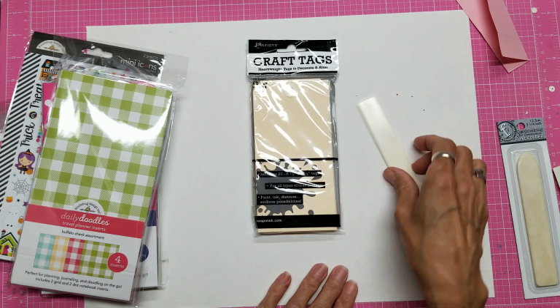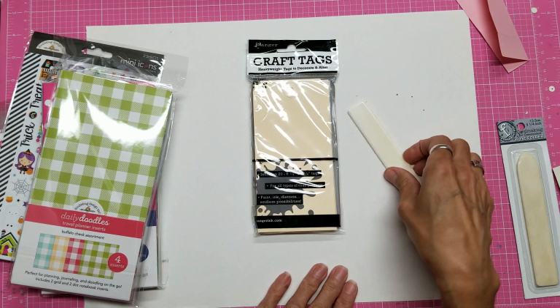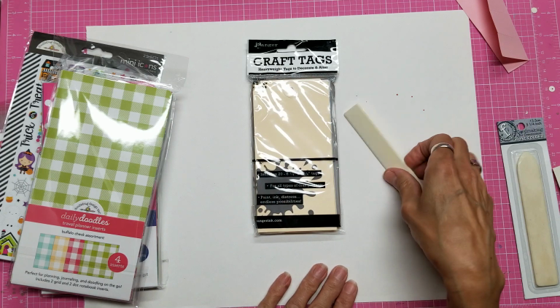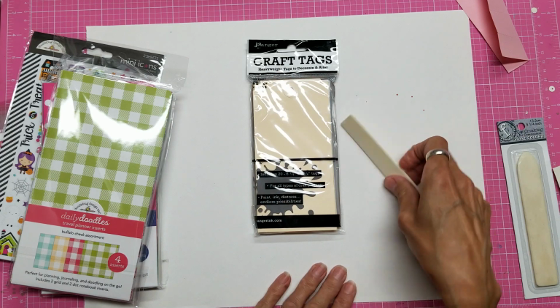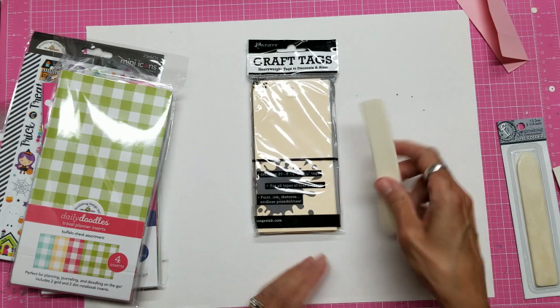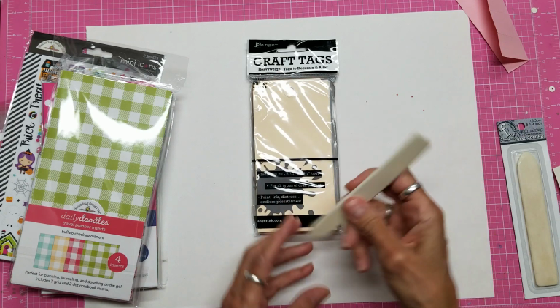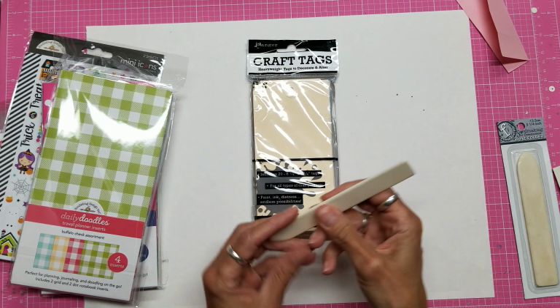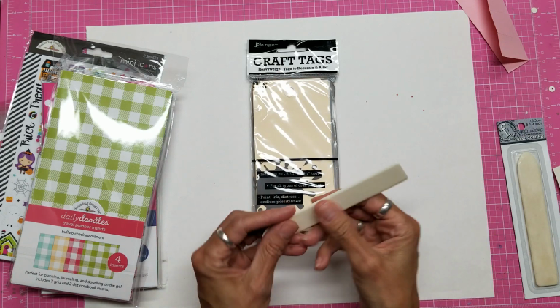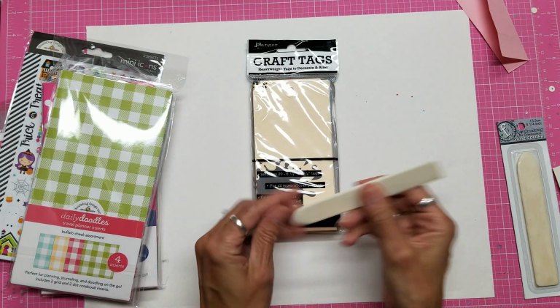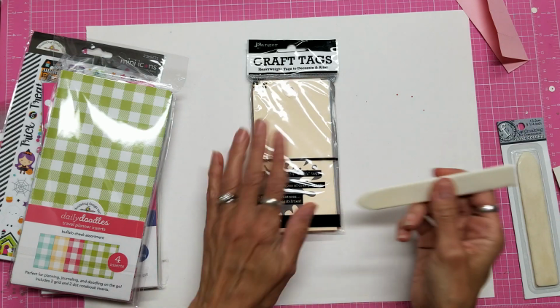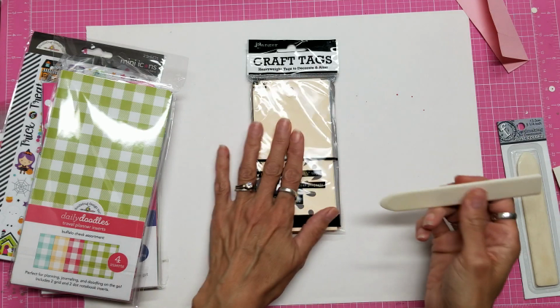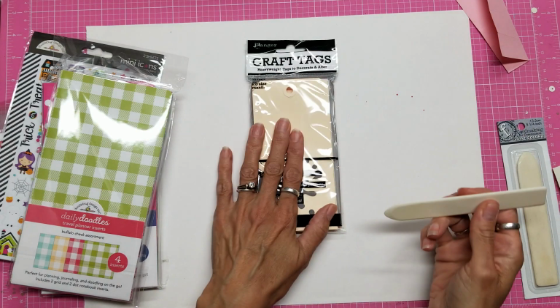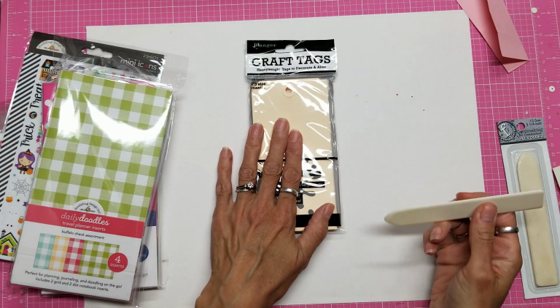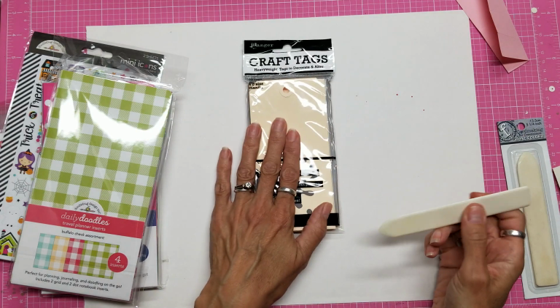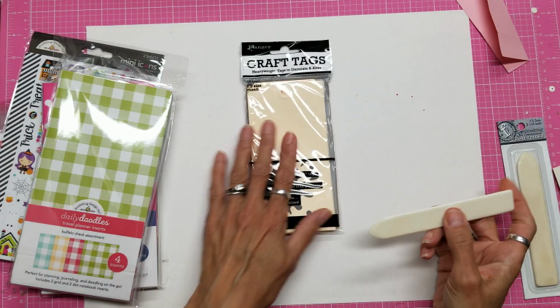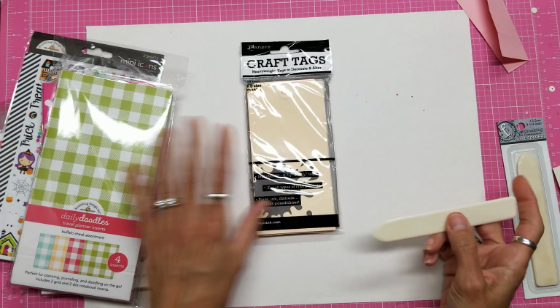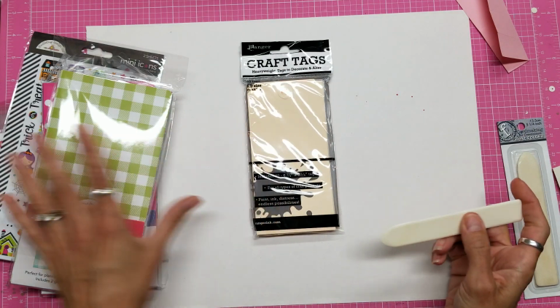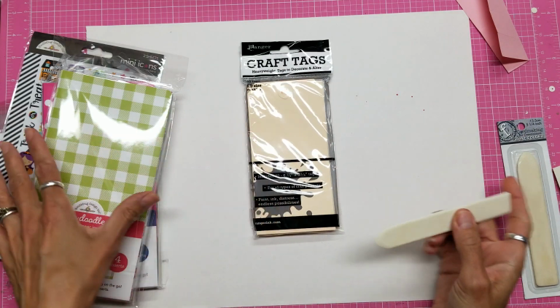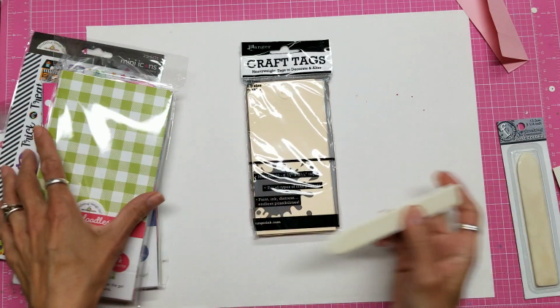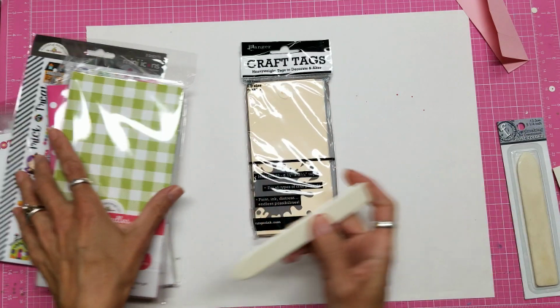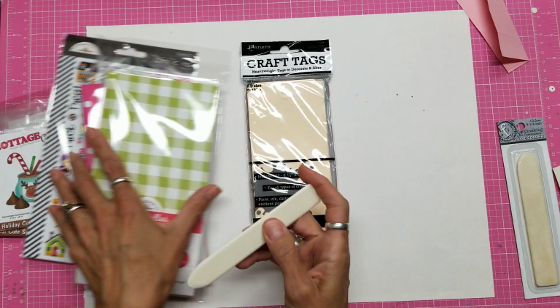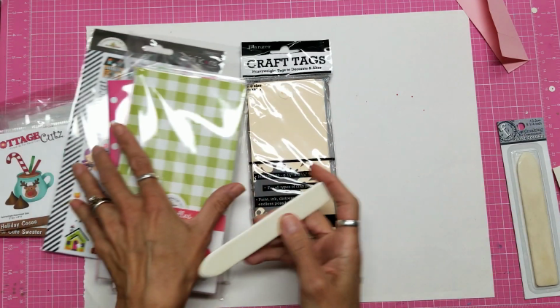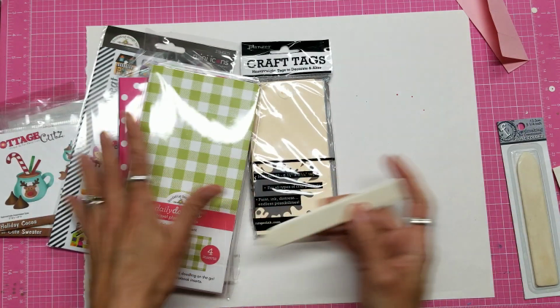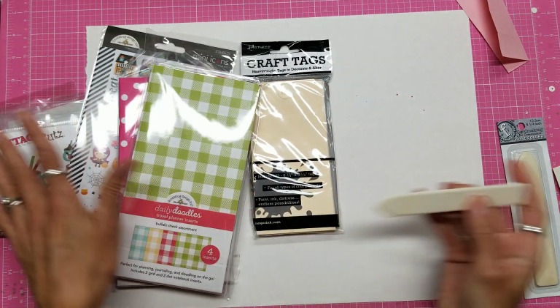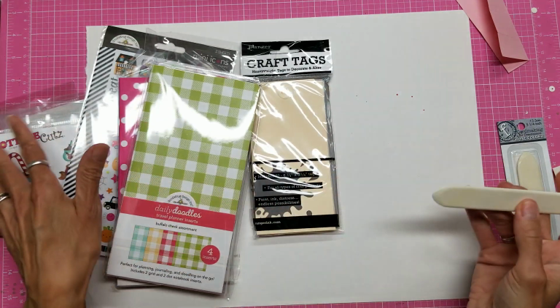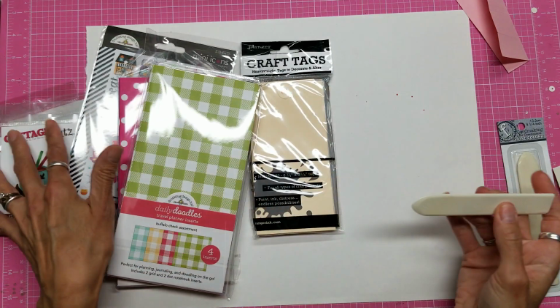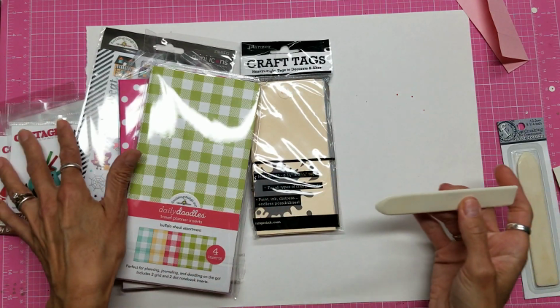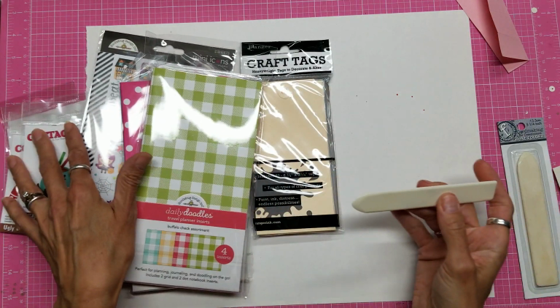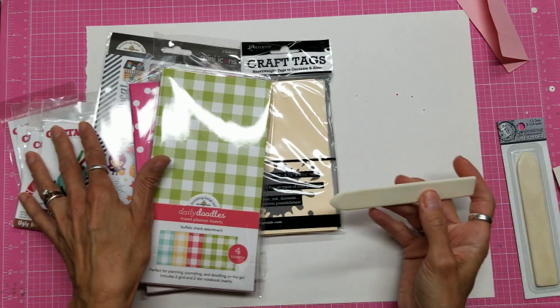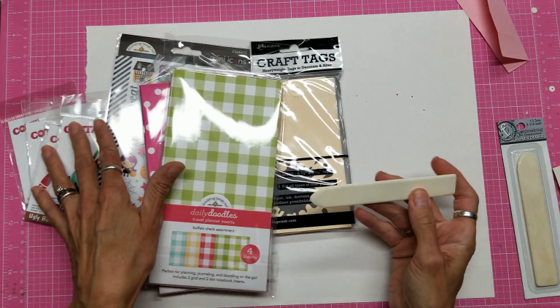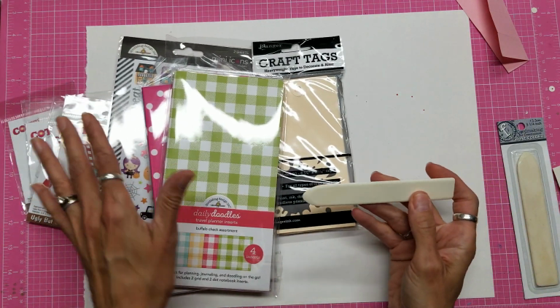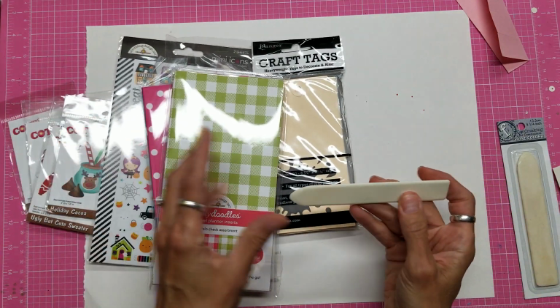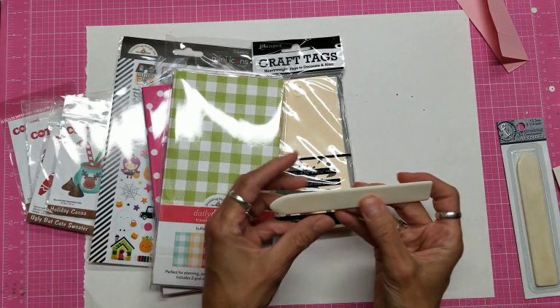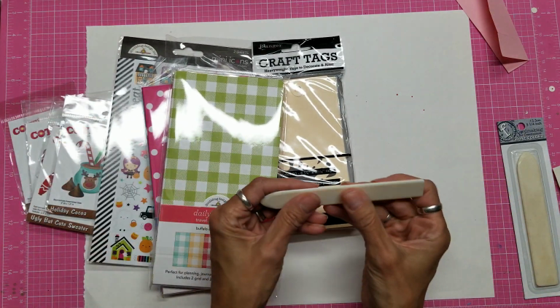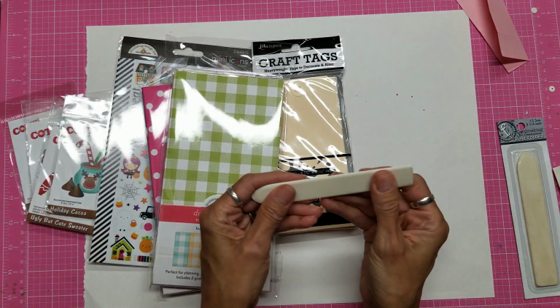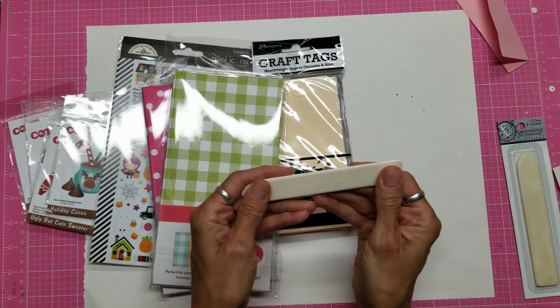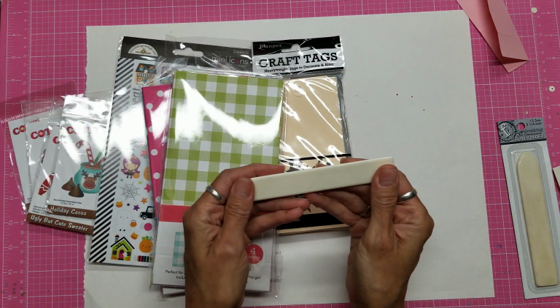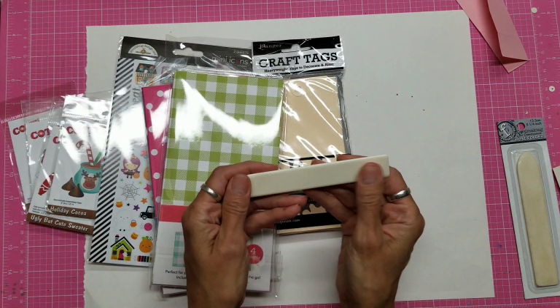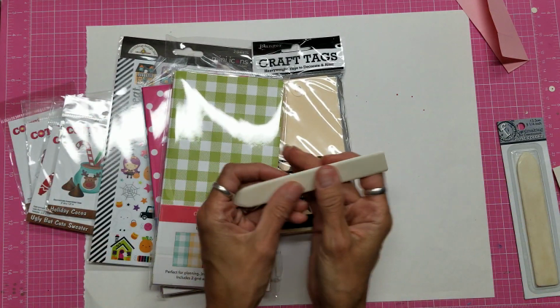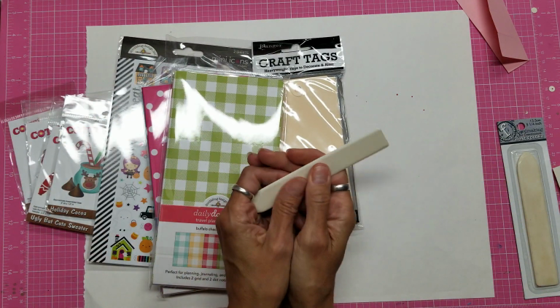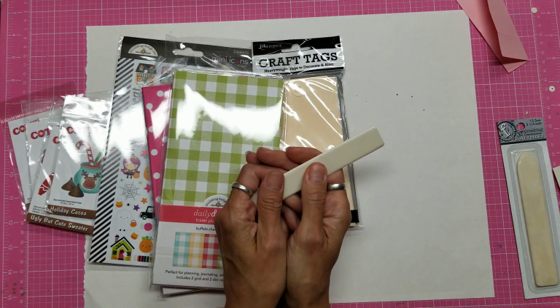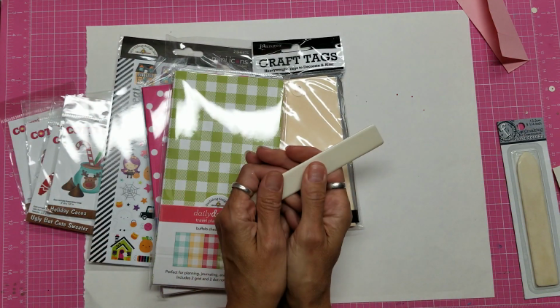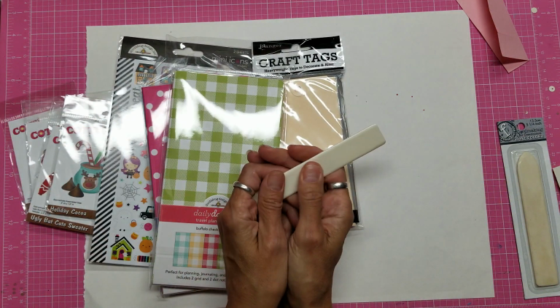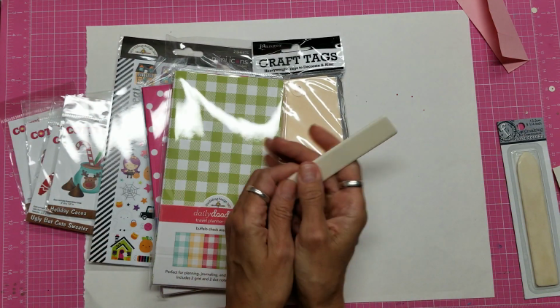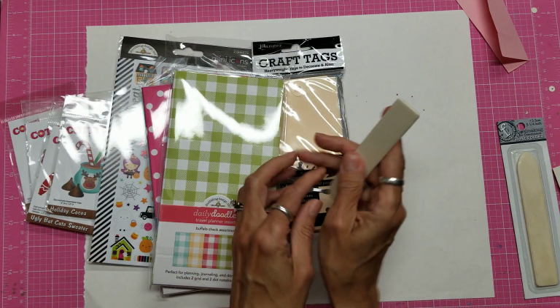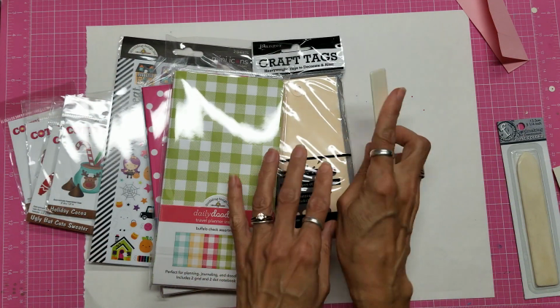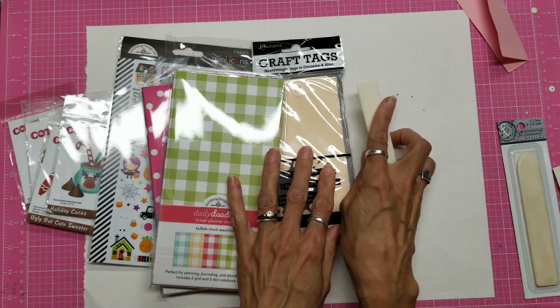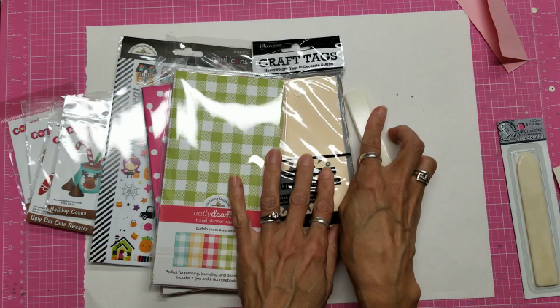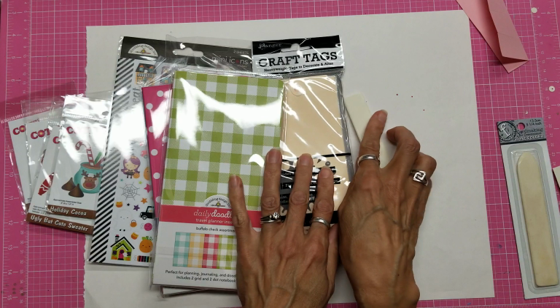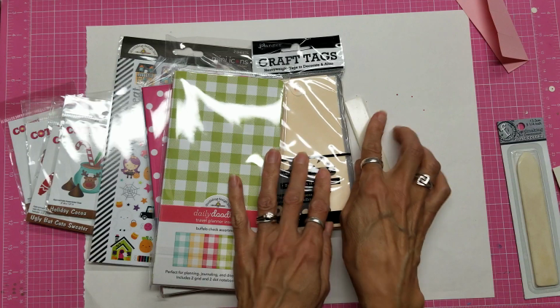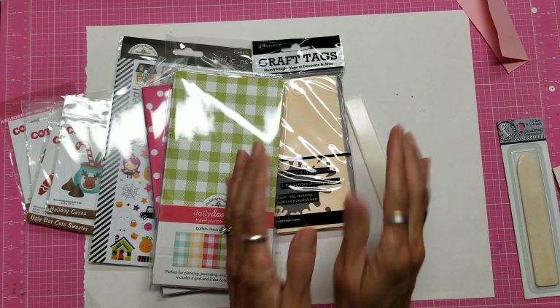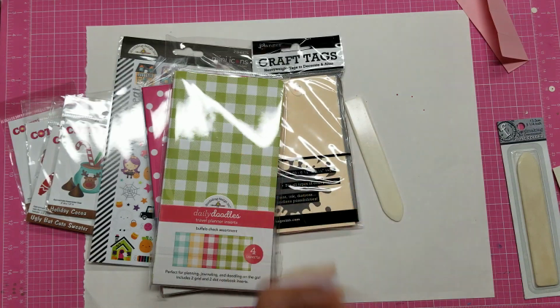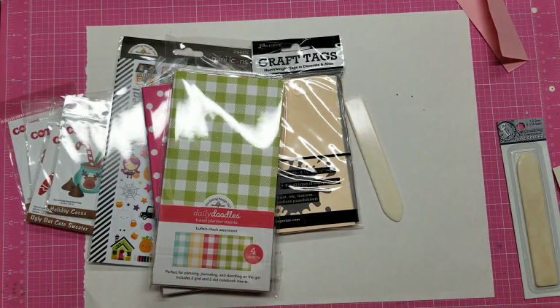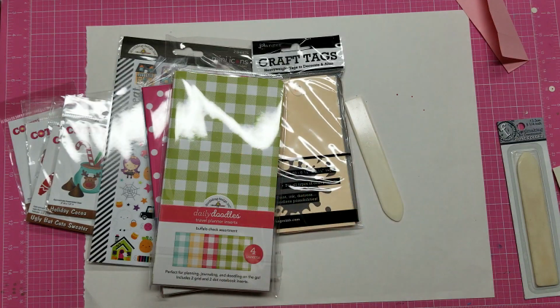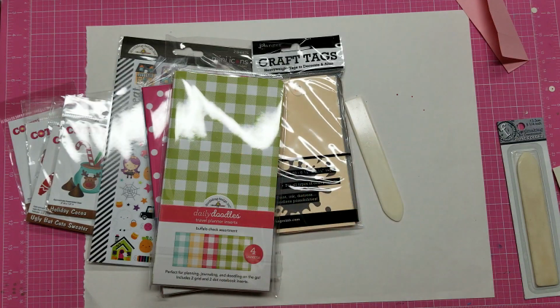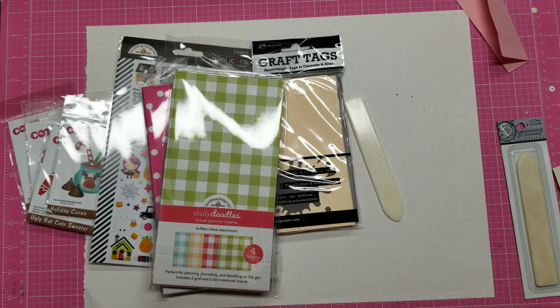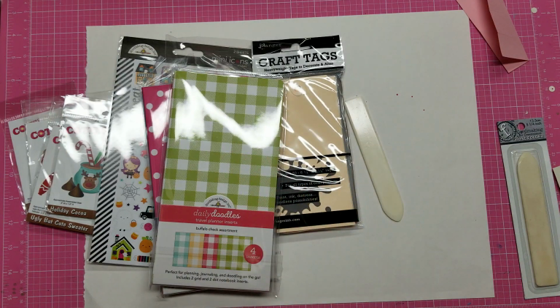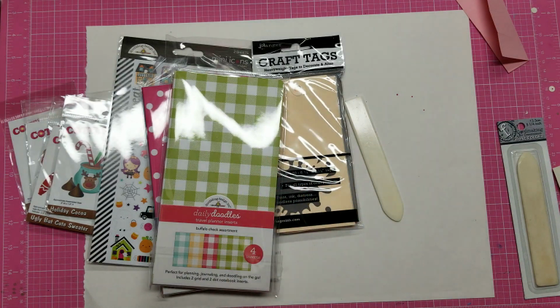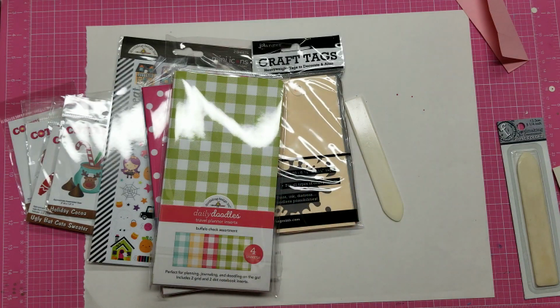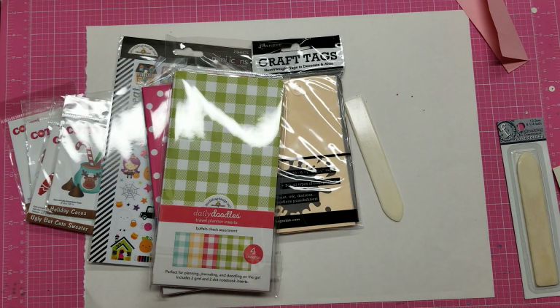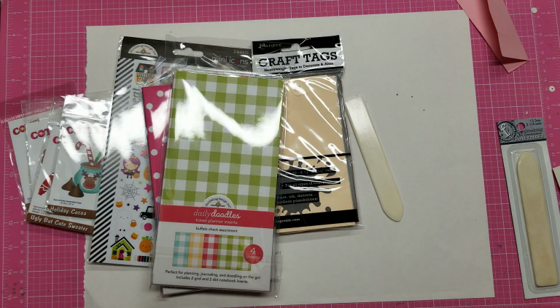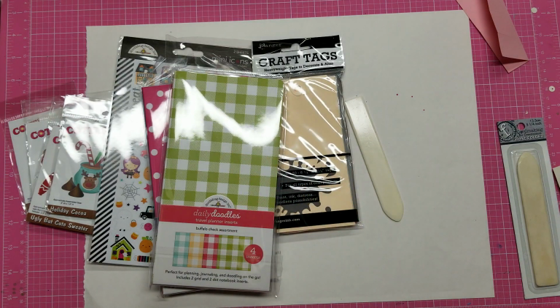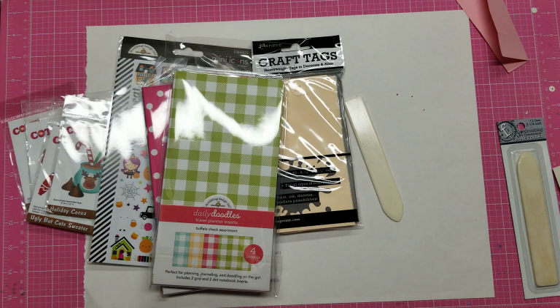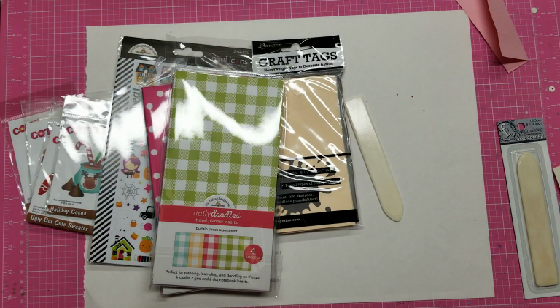I'm excited about all of these, but I'm really excited about these bone folders. Thank you for watching.